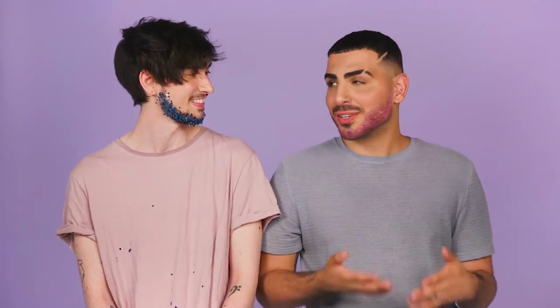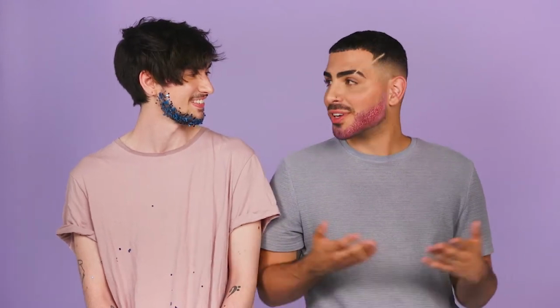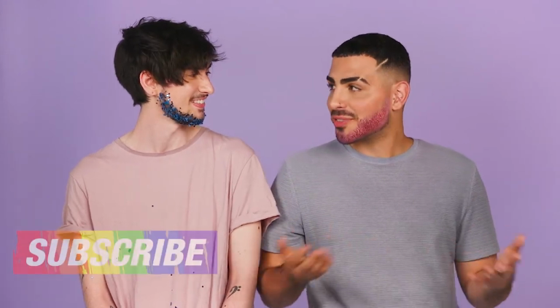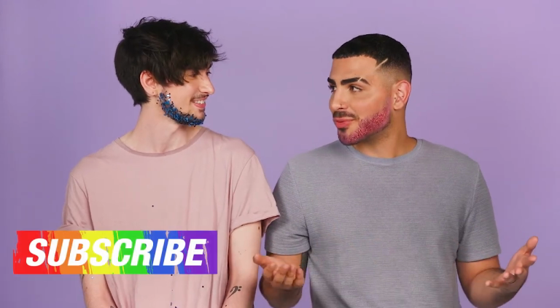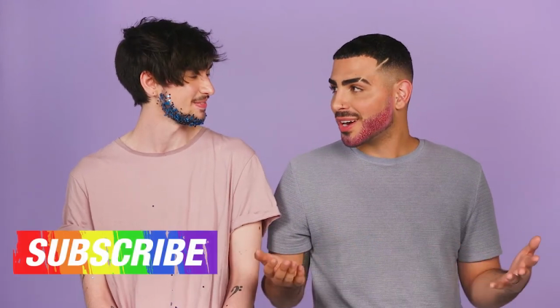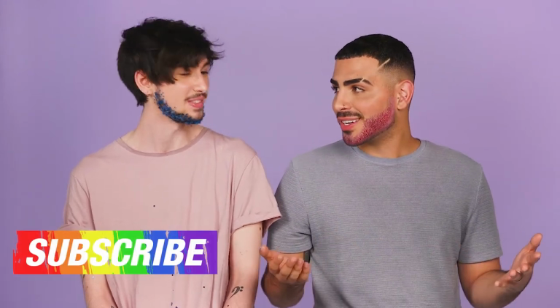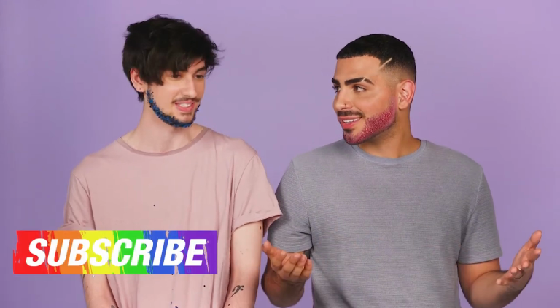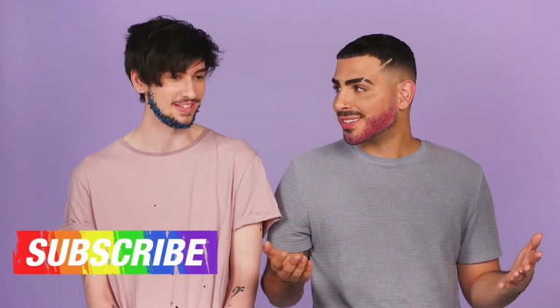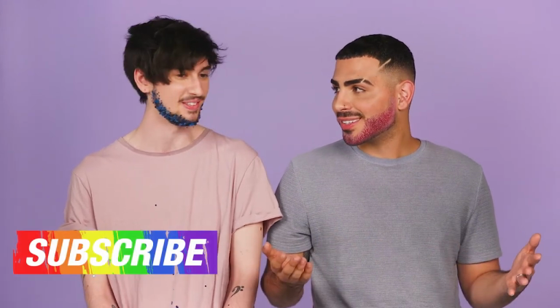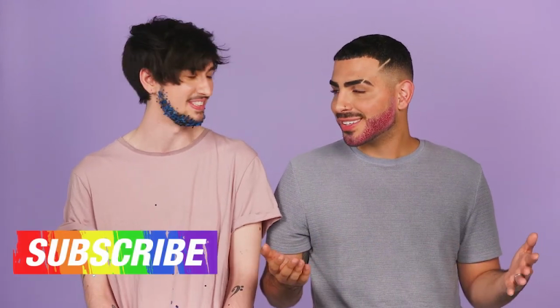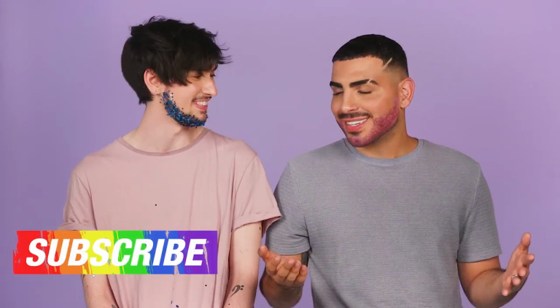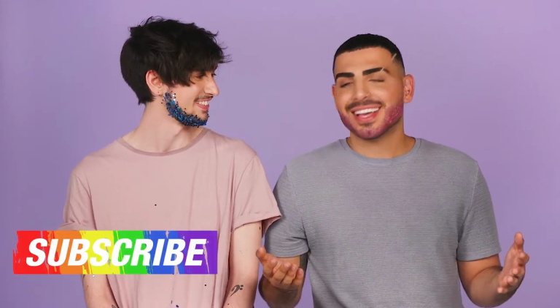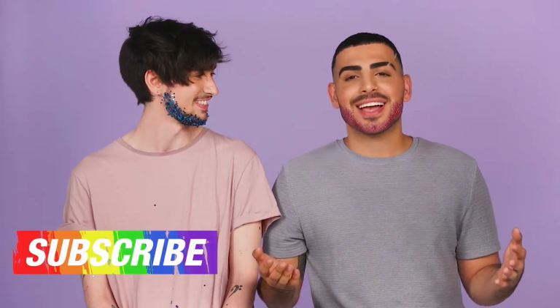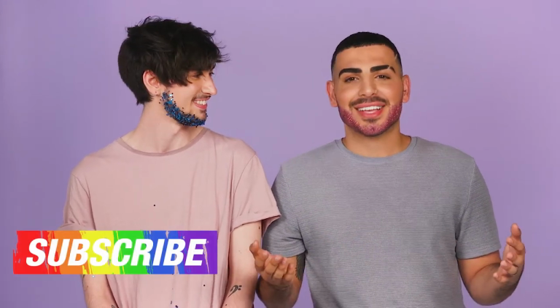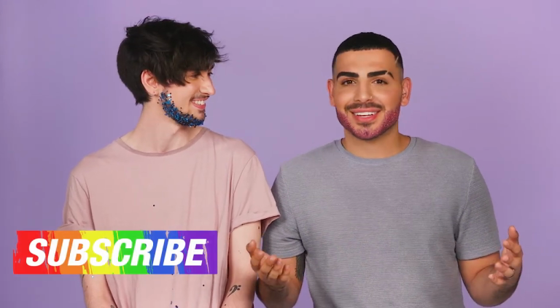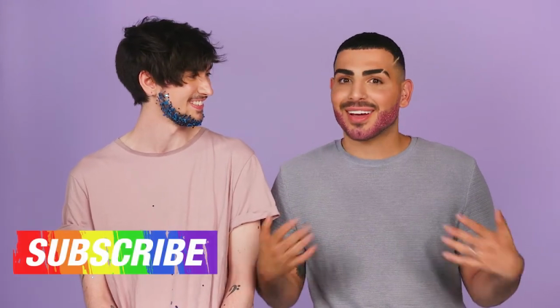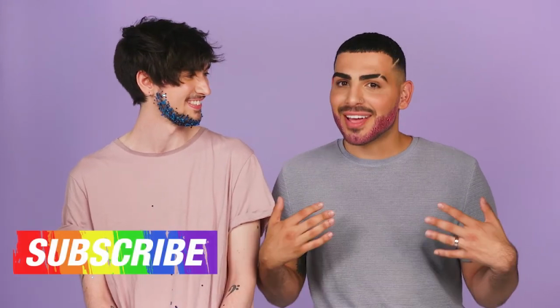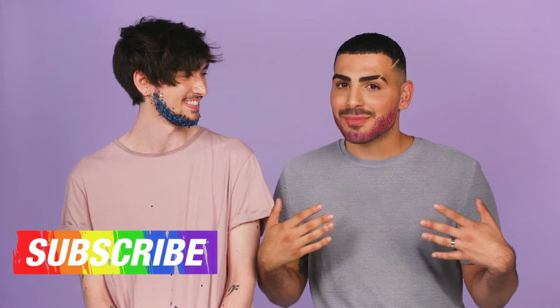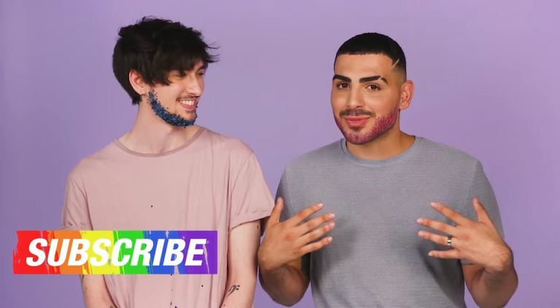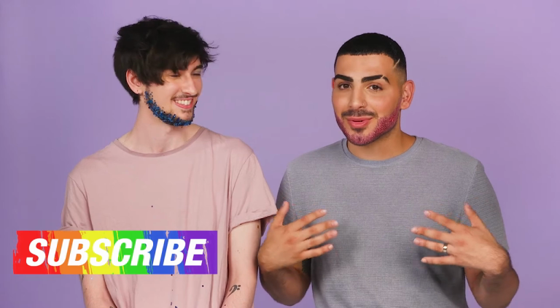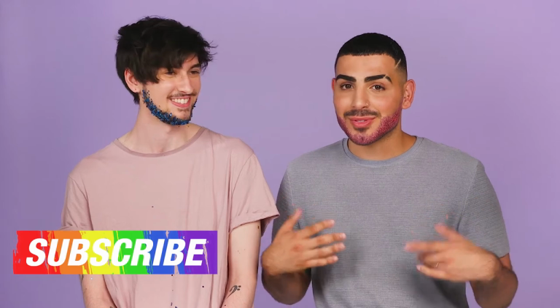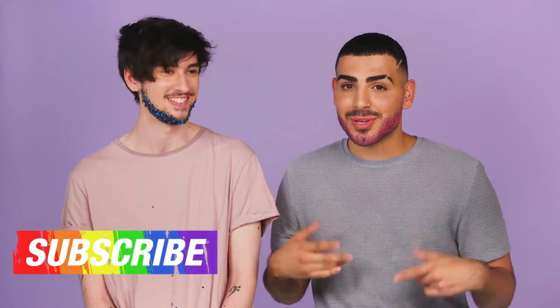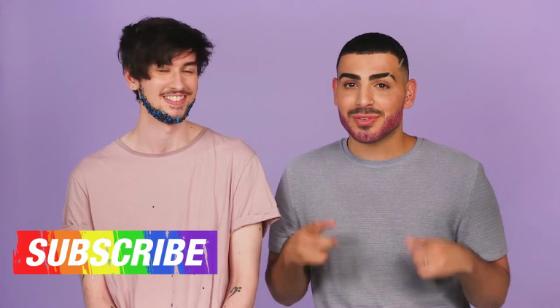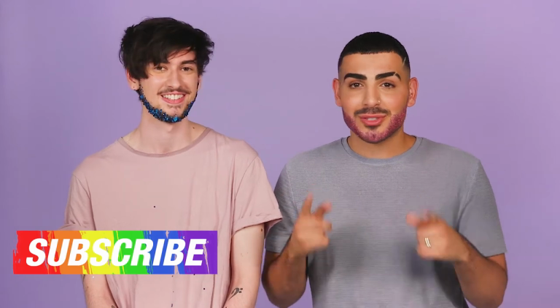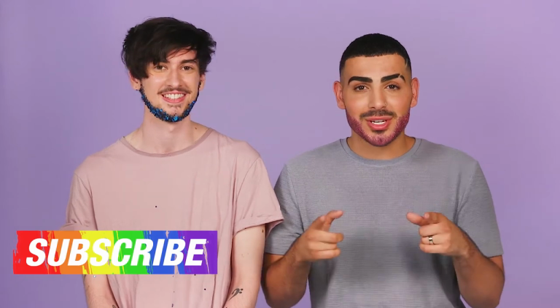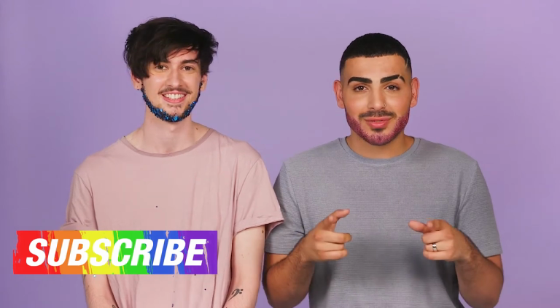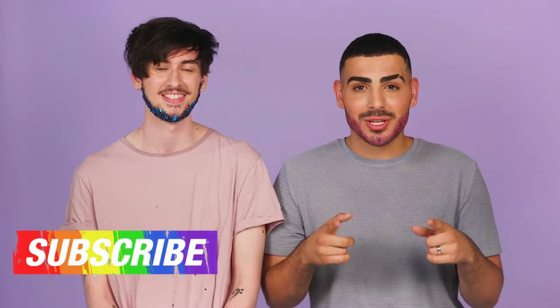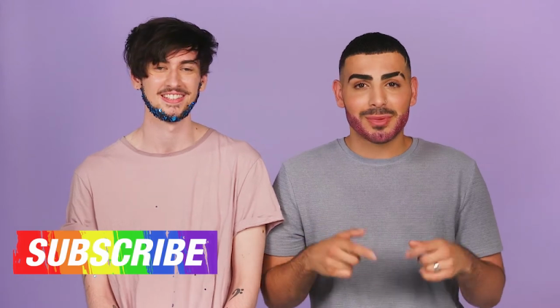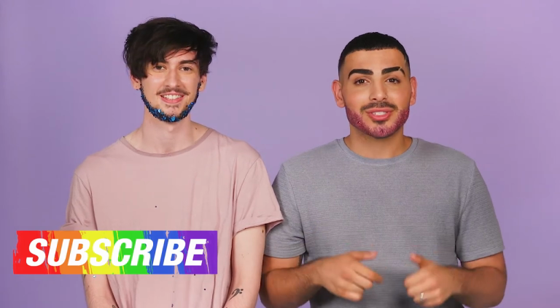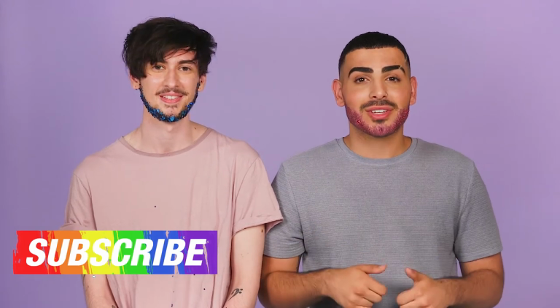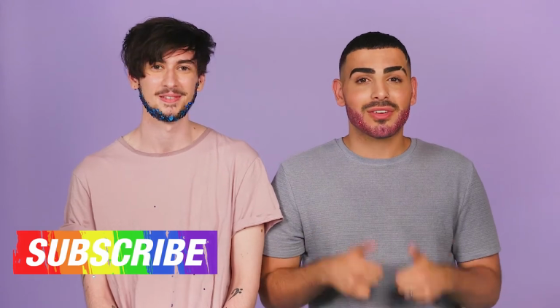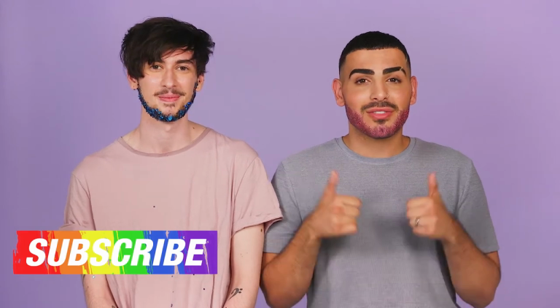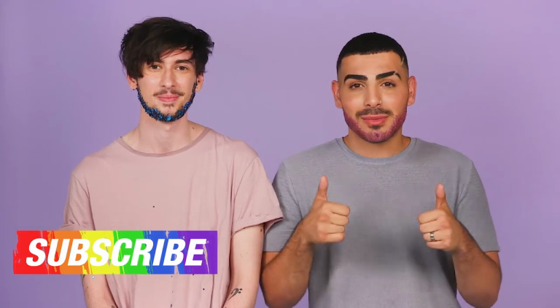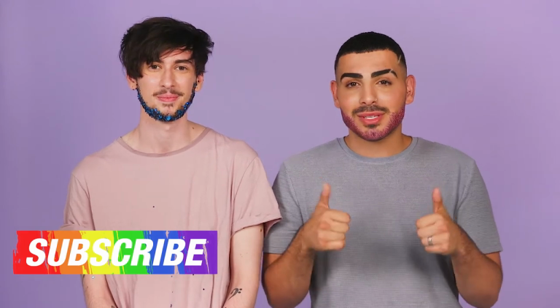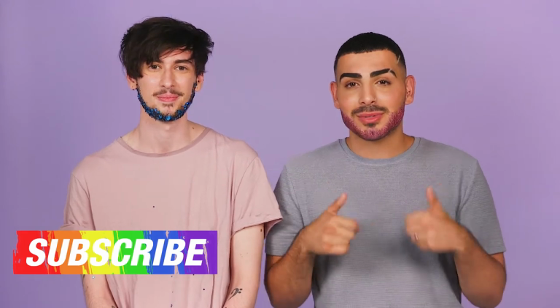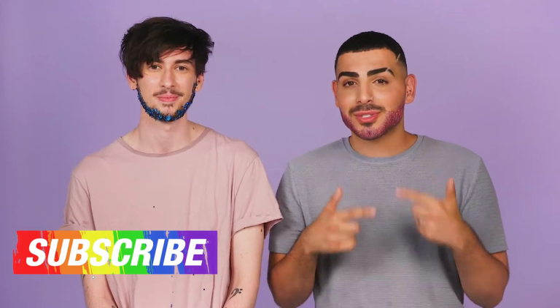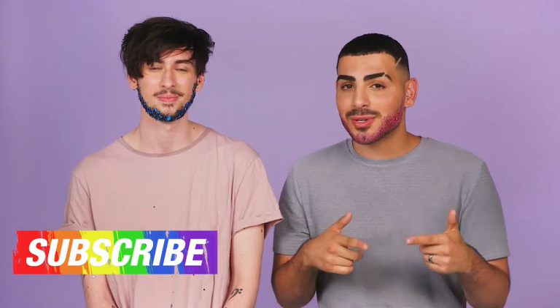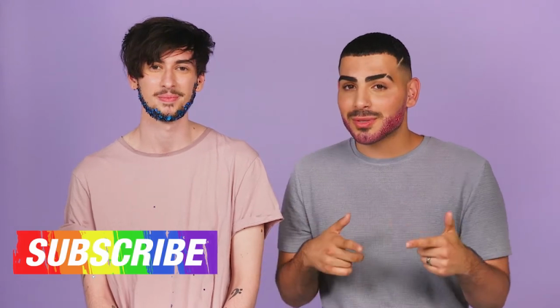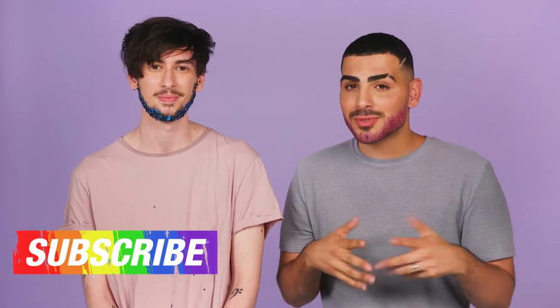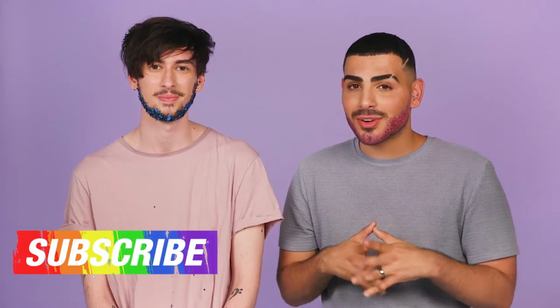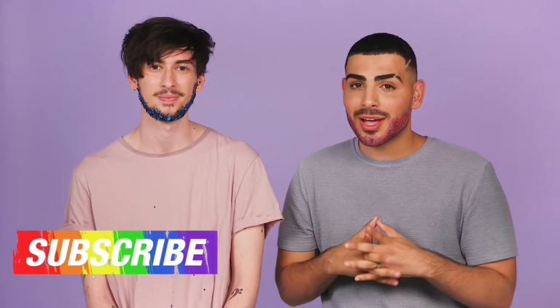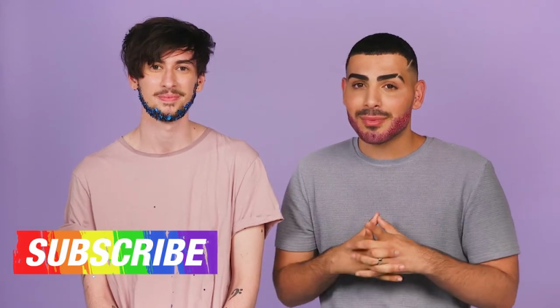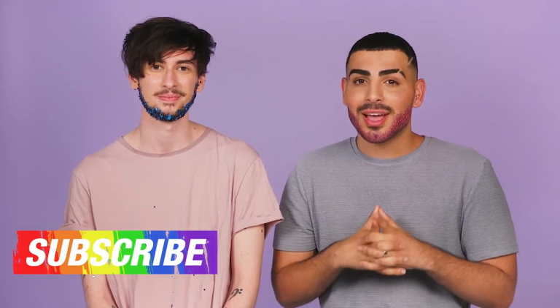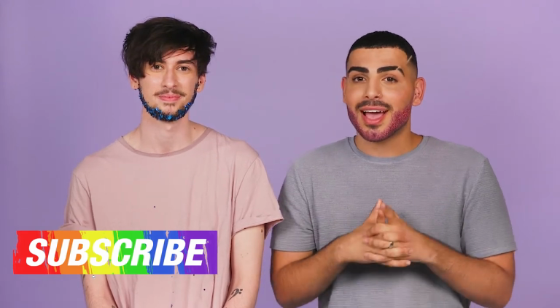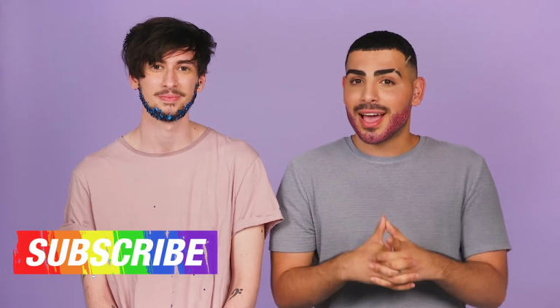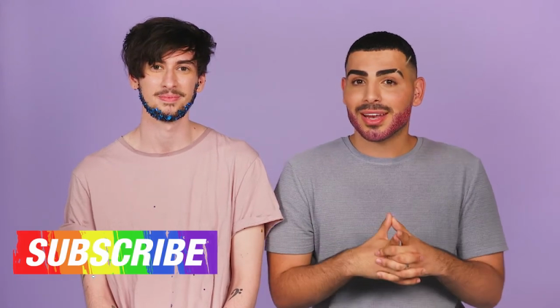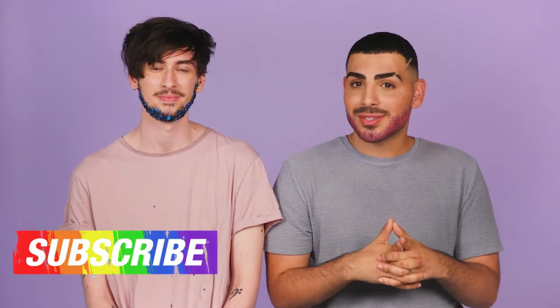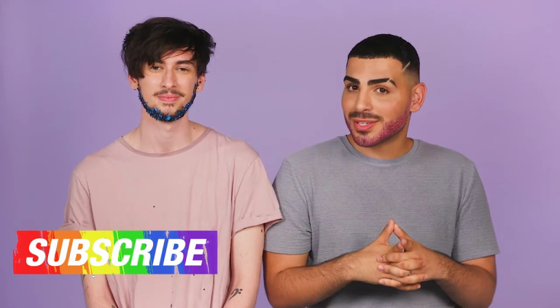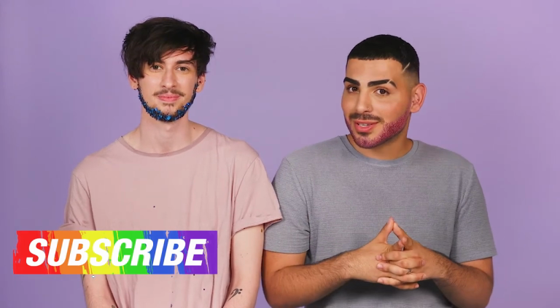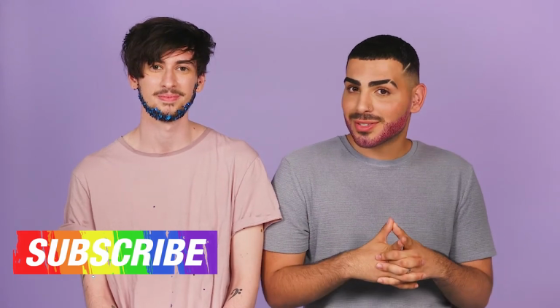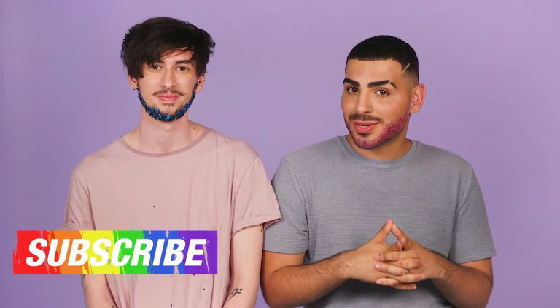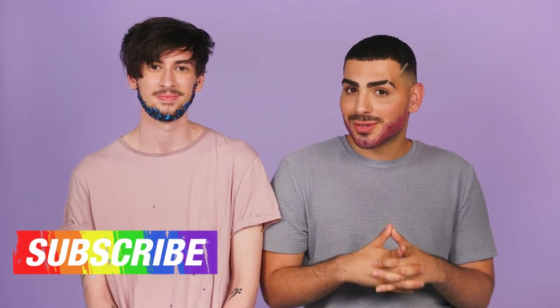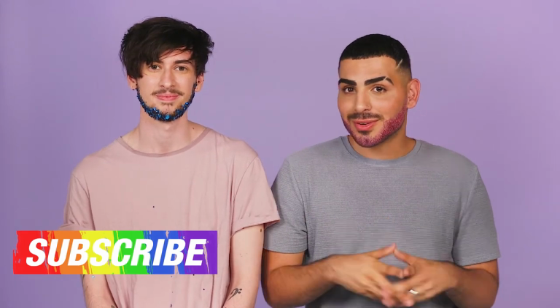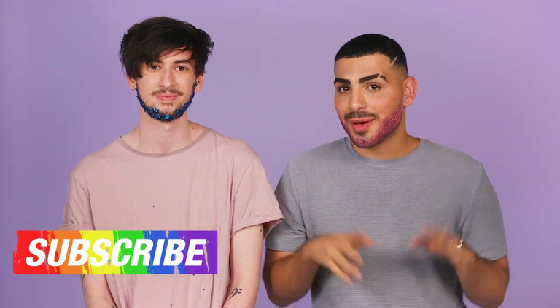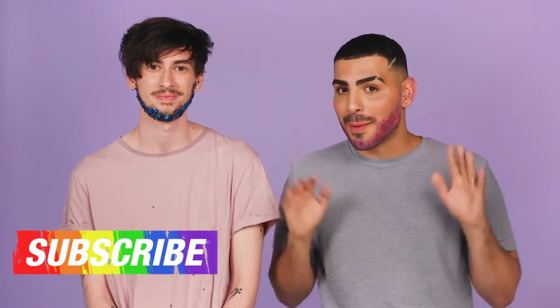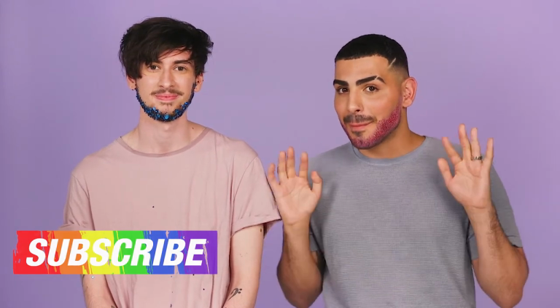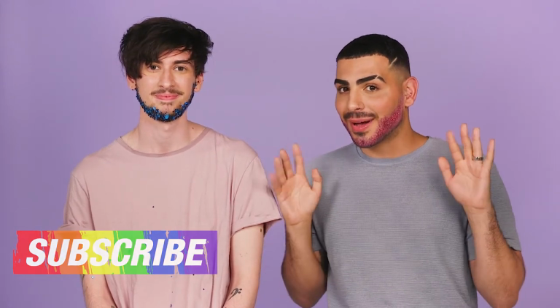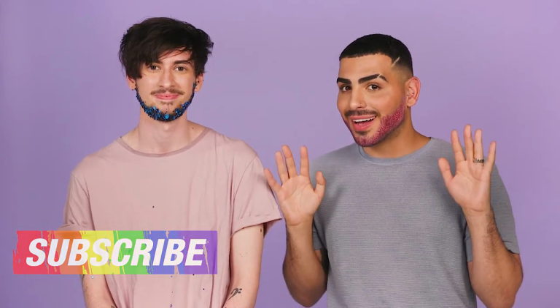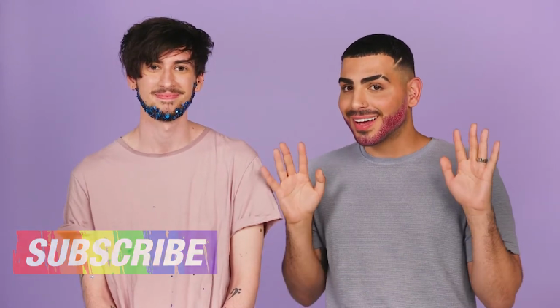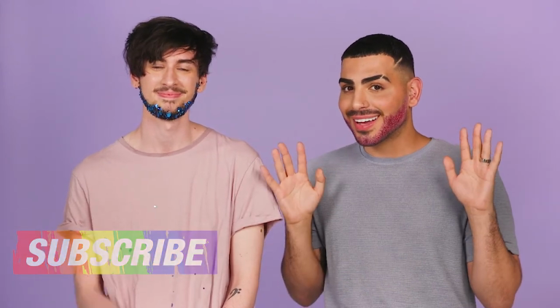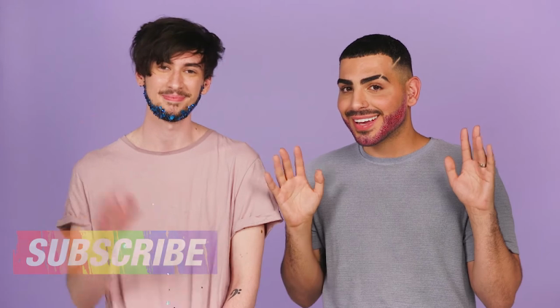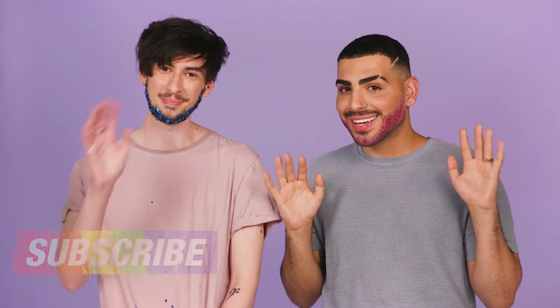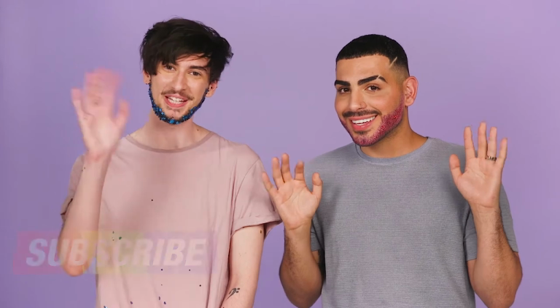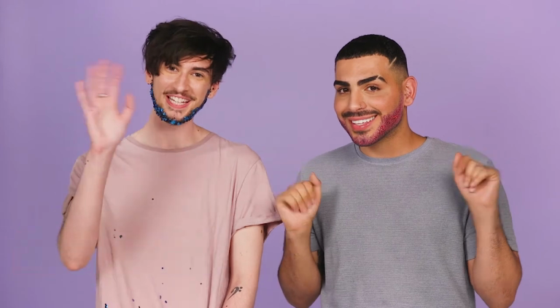So are you ready for Pride? Definitely. I am as well. If you enjoyed this video, make sure you give it a thumbs up, do subscribe, and I'll see you soon. Bye! Bye!